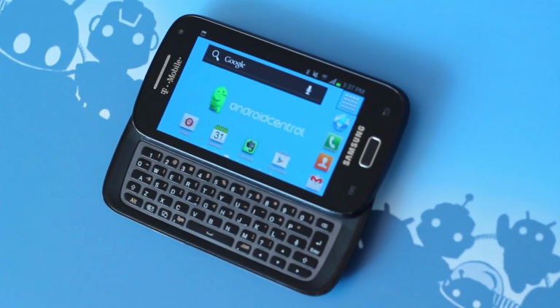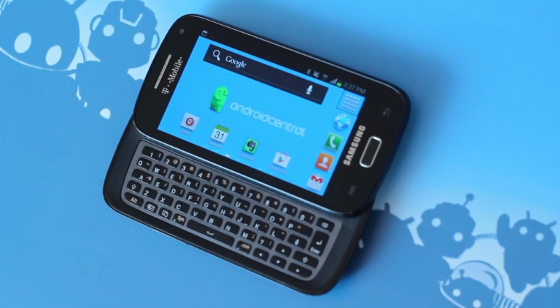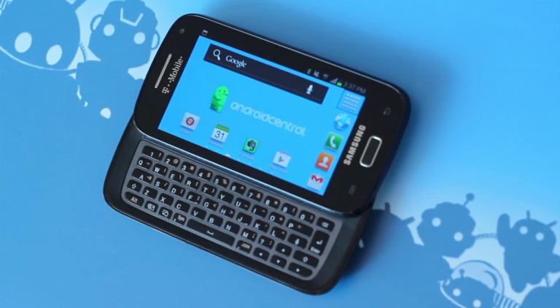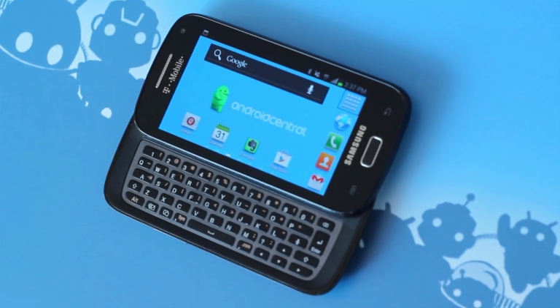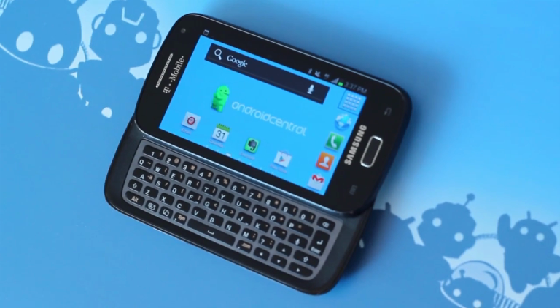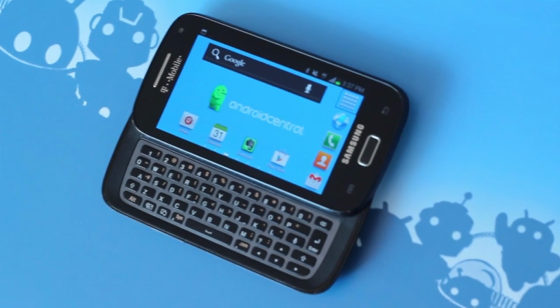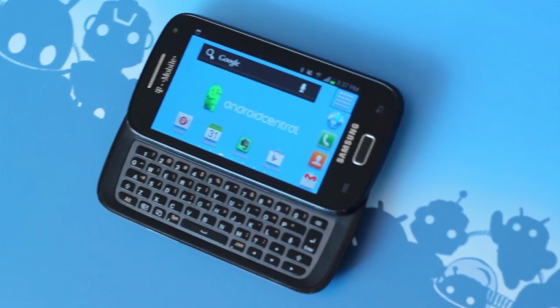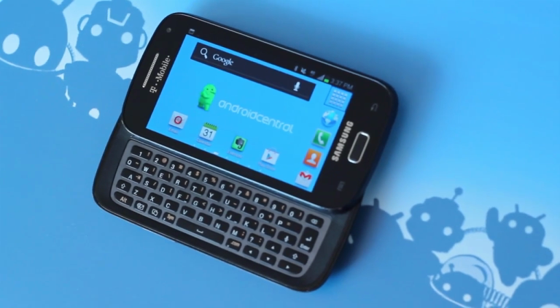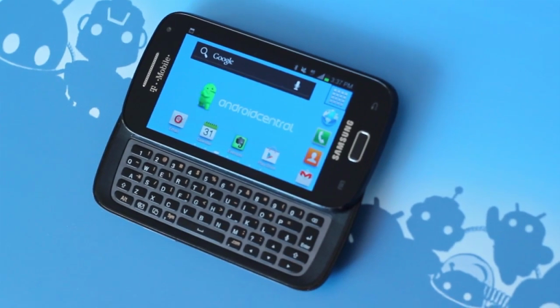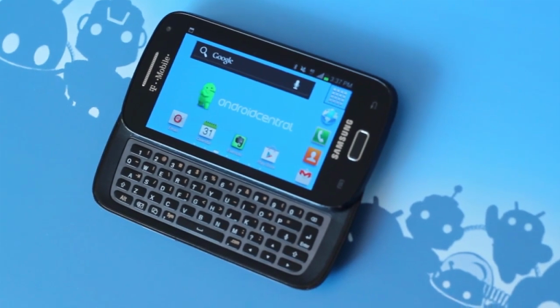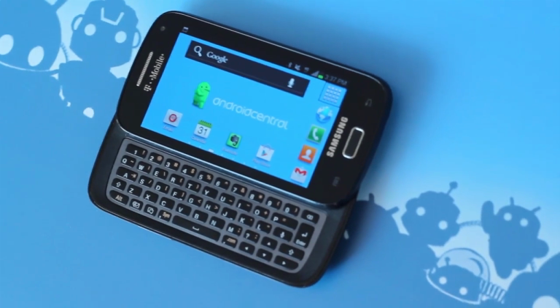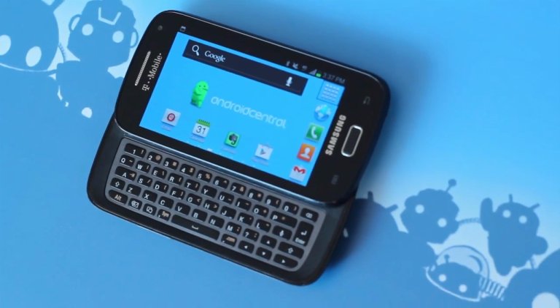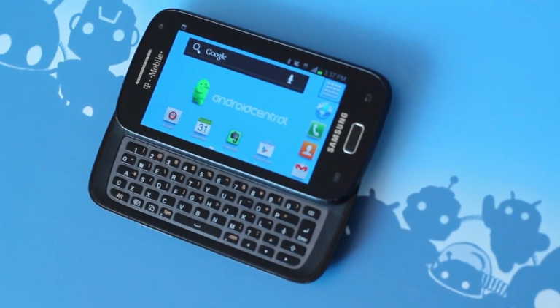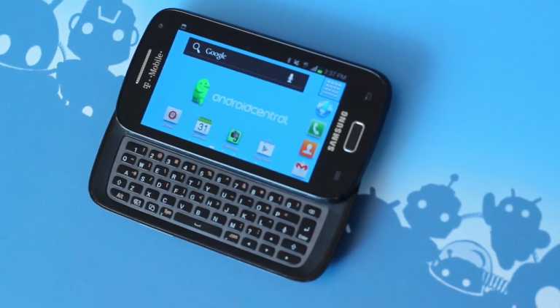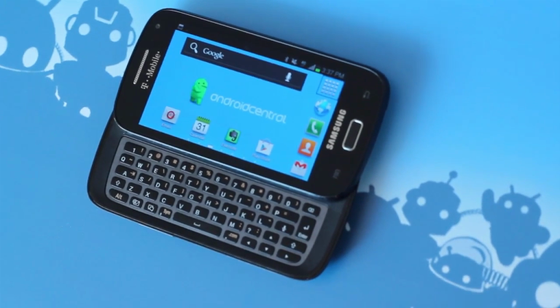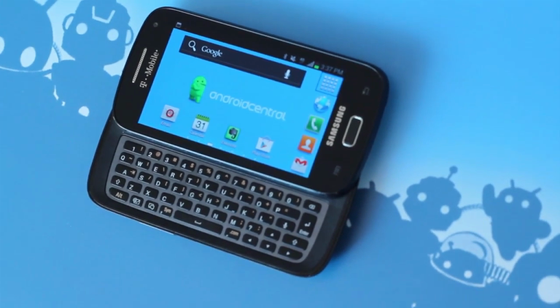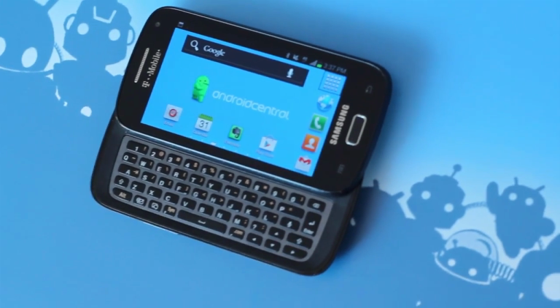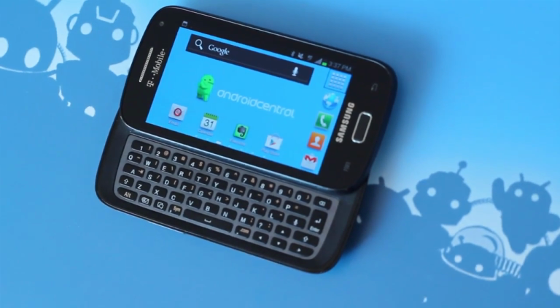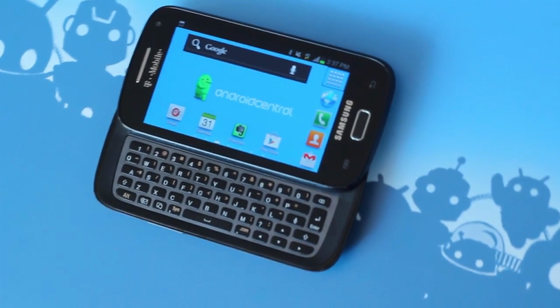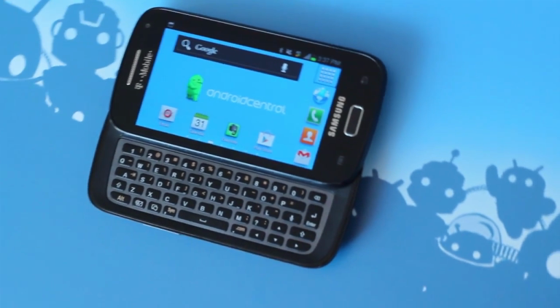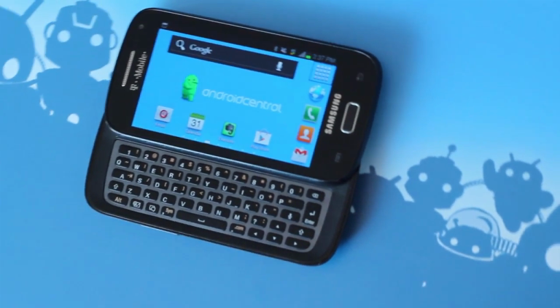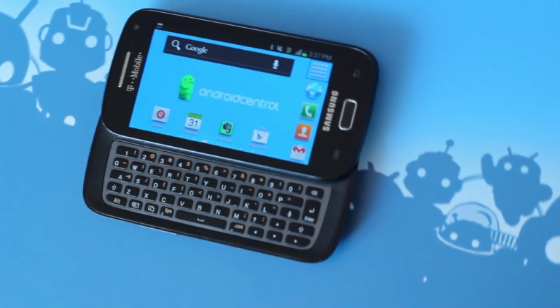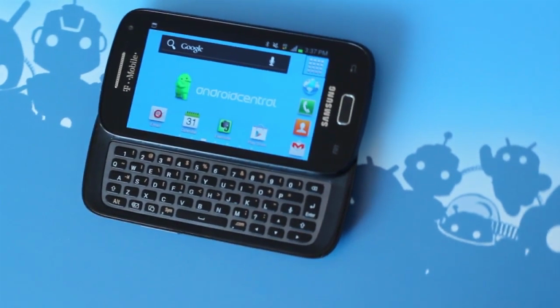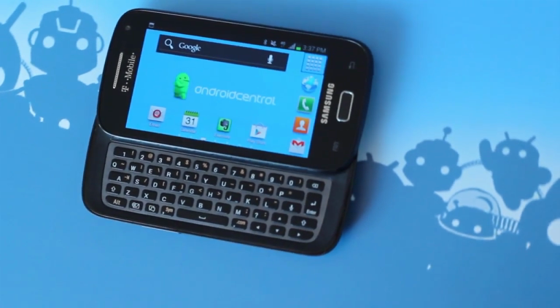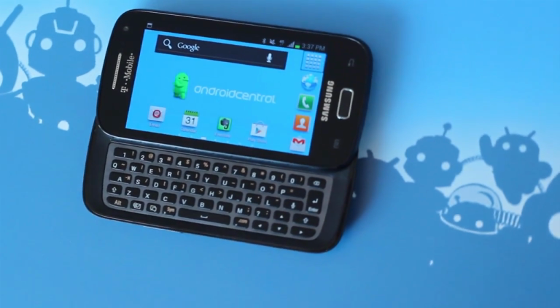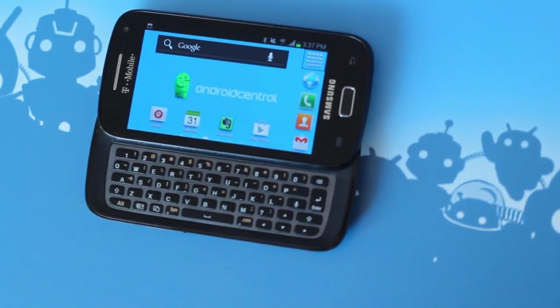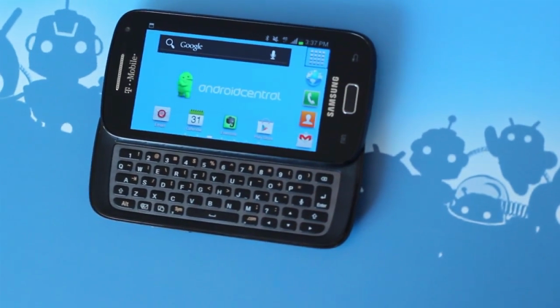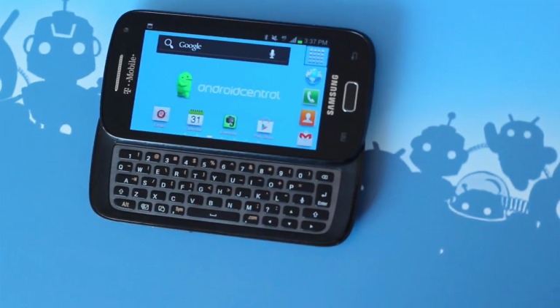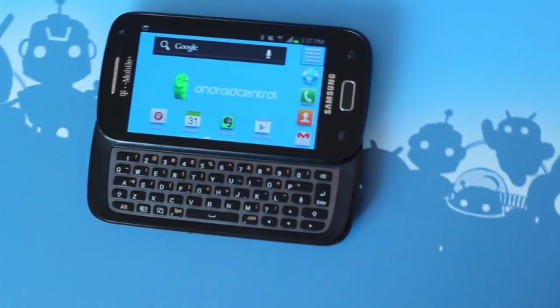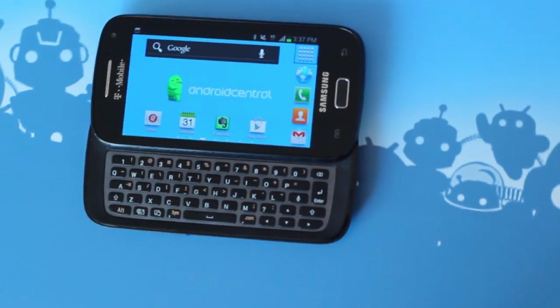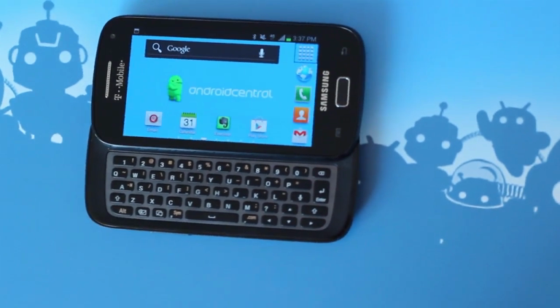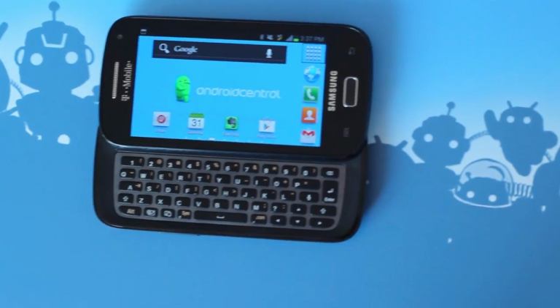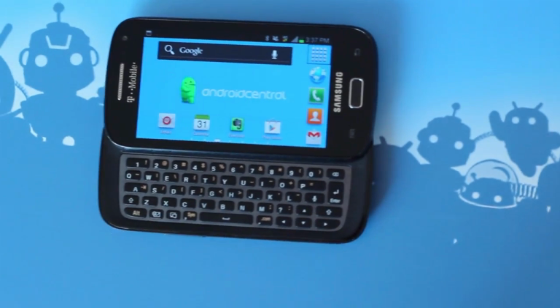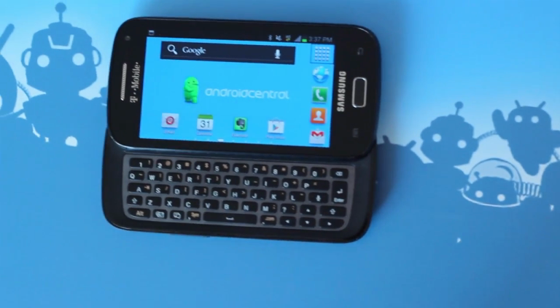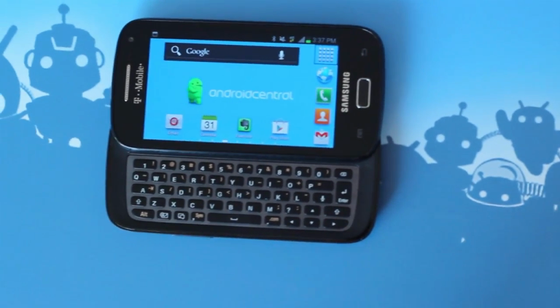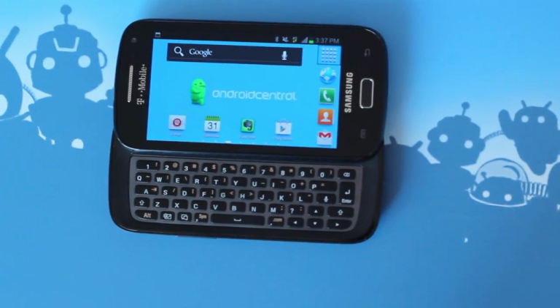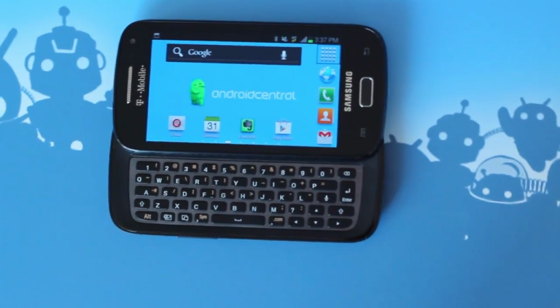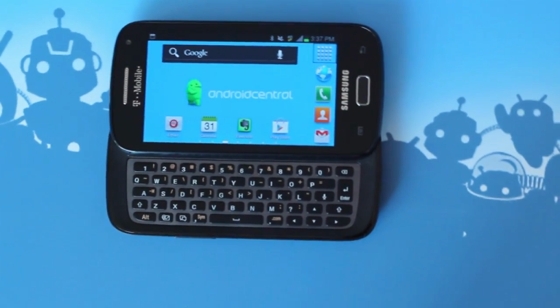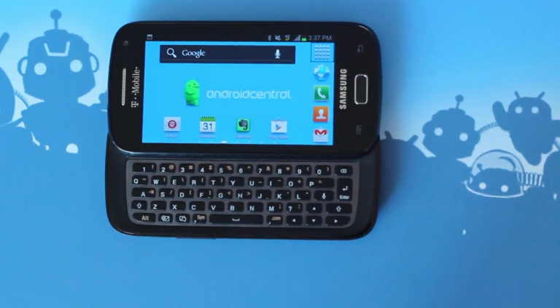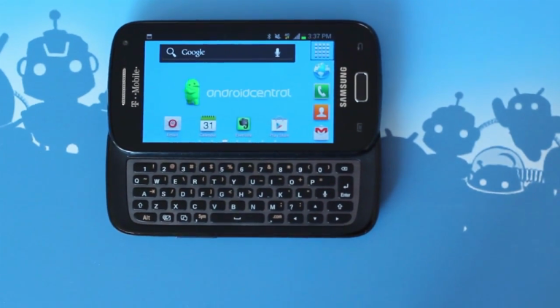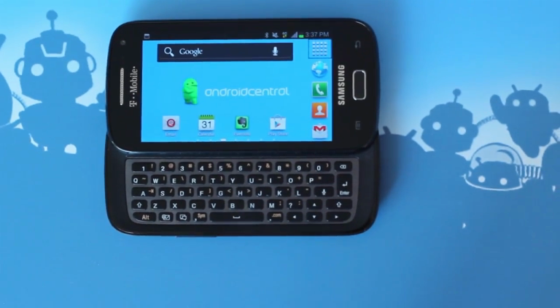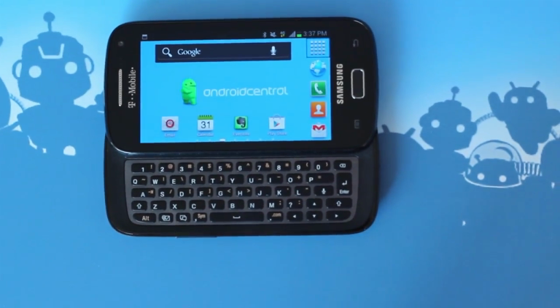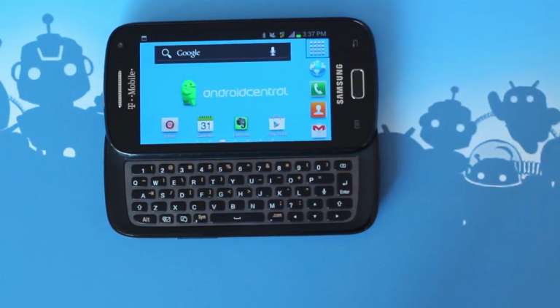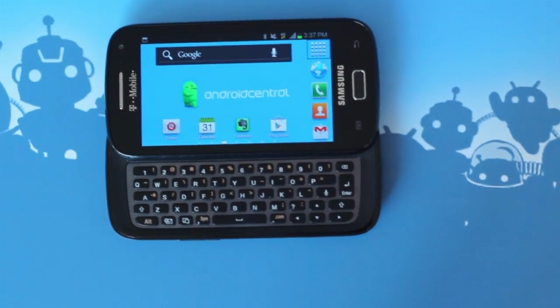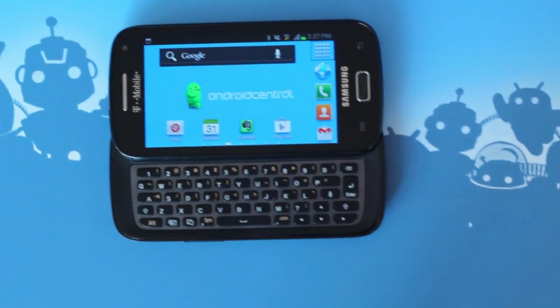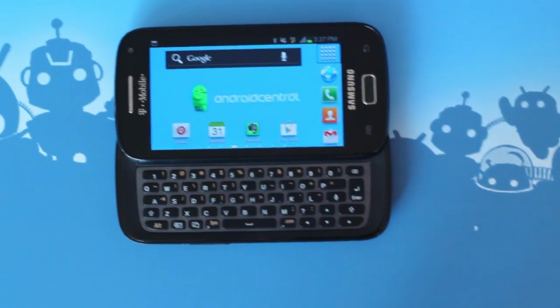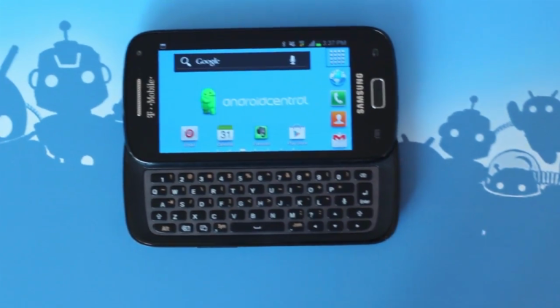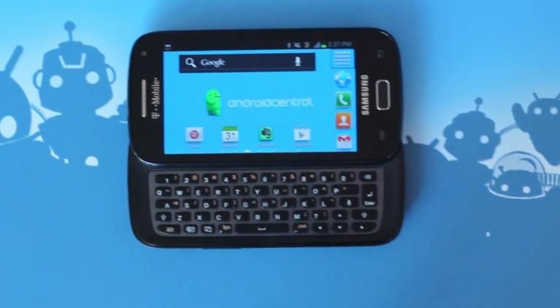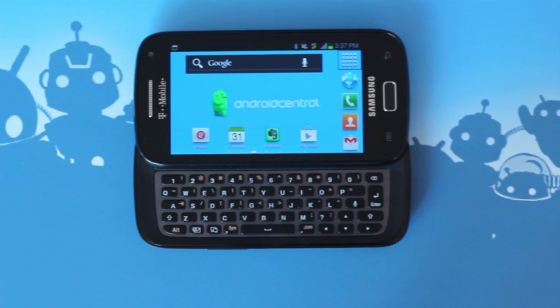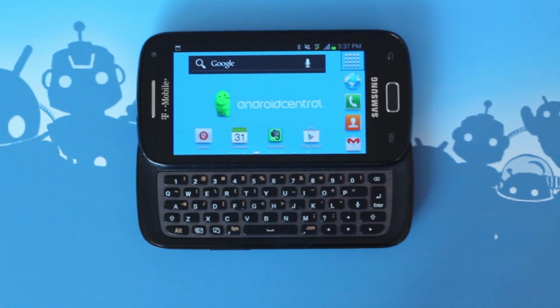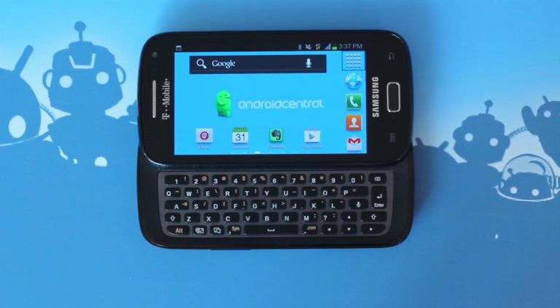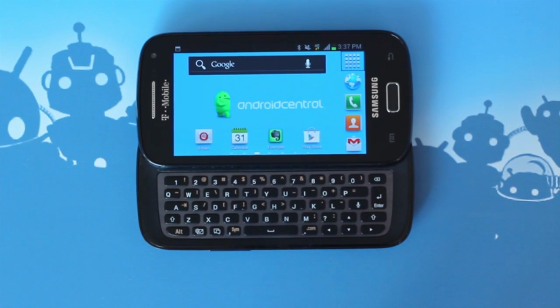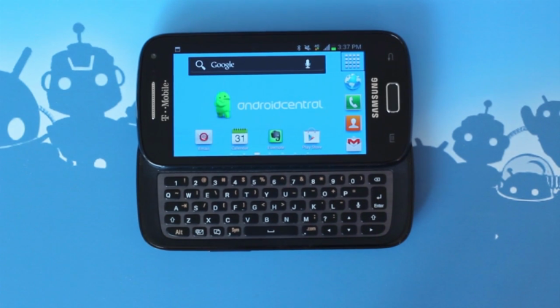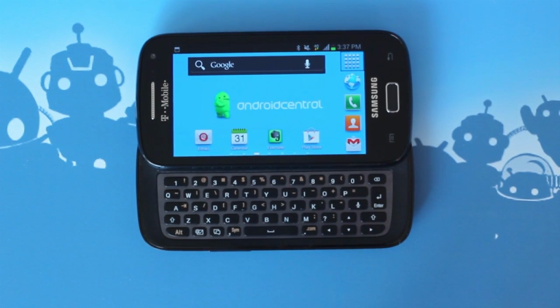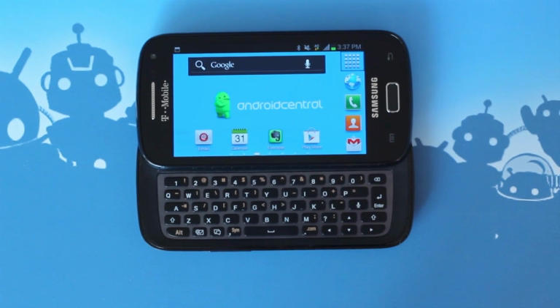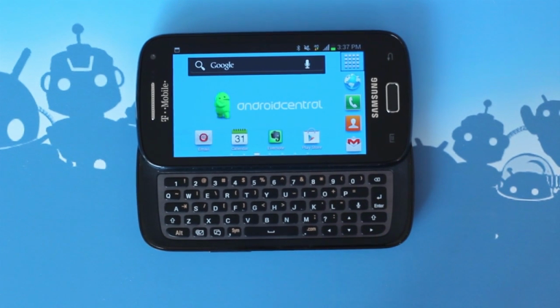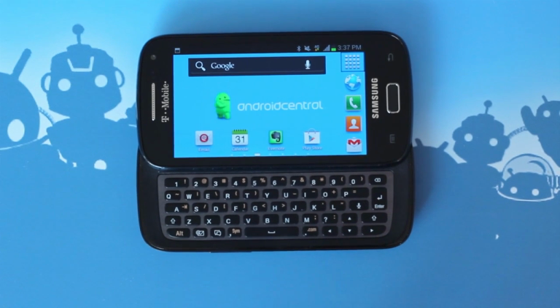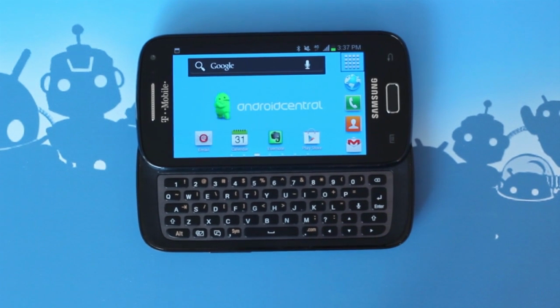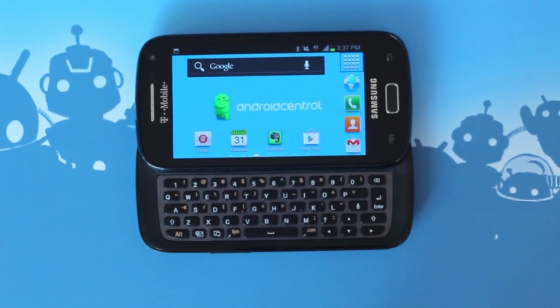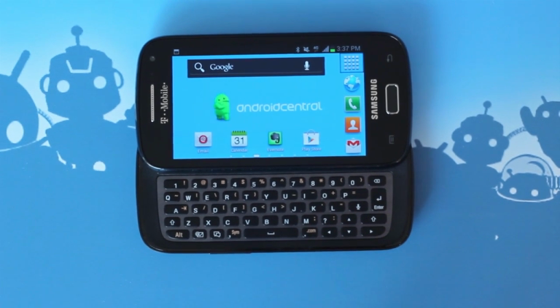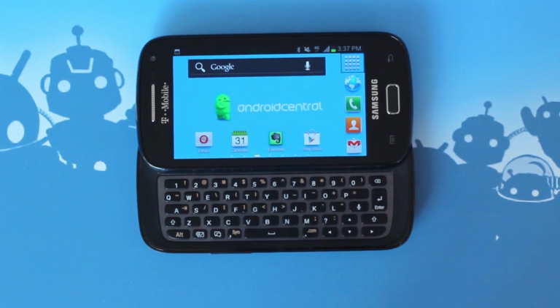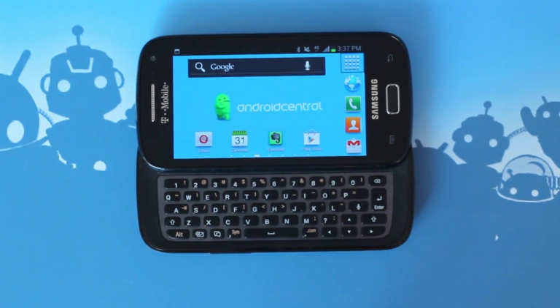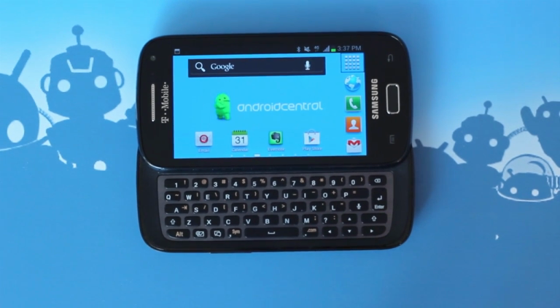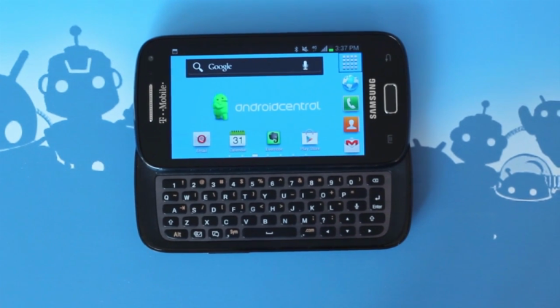Hi everybody, this is Simon Sage from Android Central. Today we're checking out the Samsung Galaxy S Relay 4G.